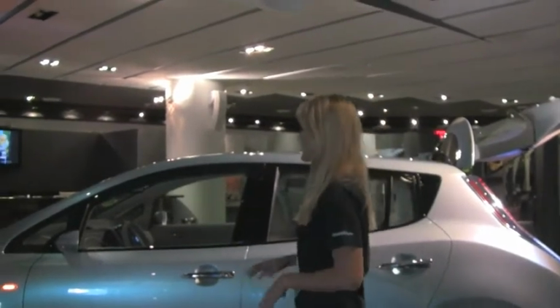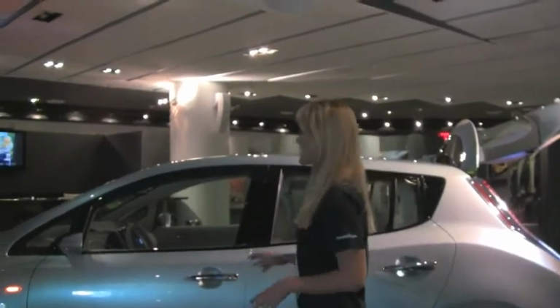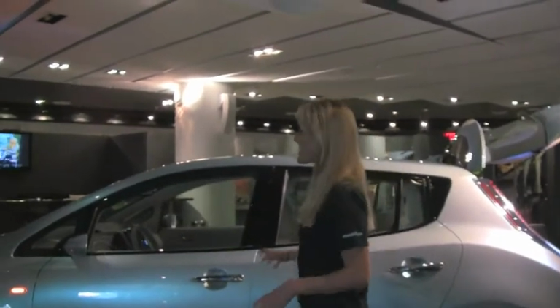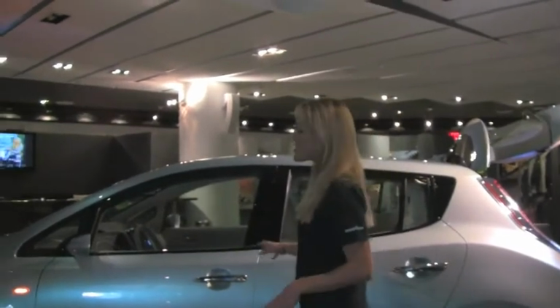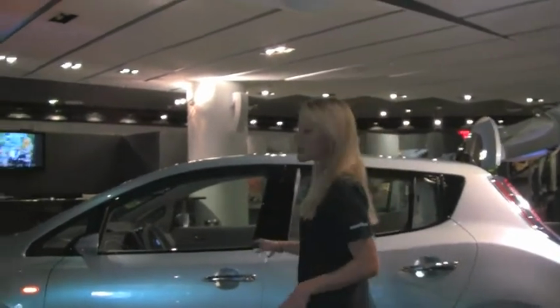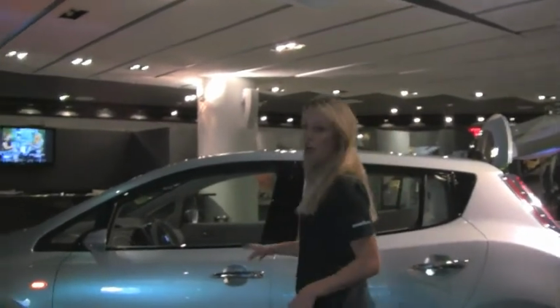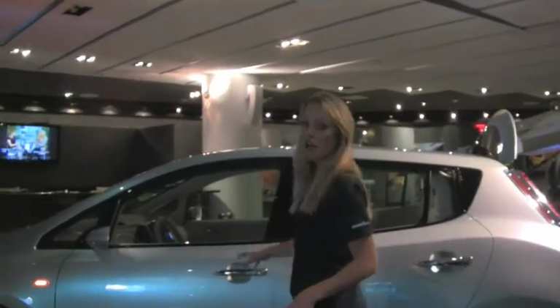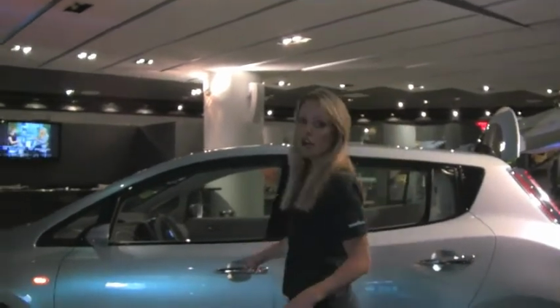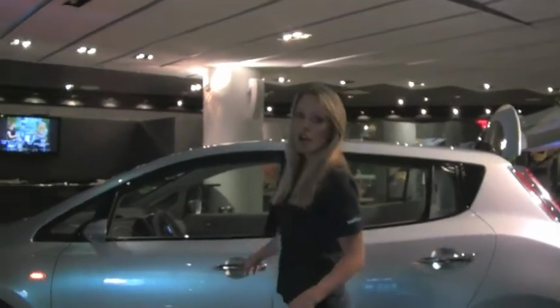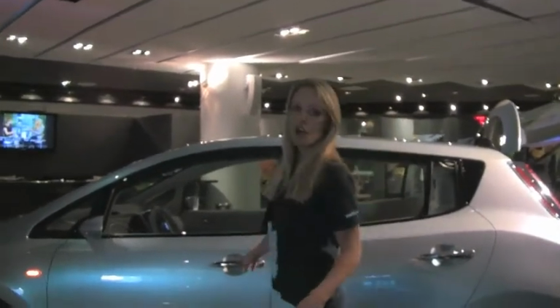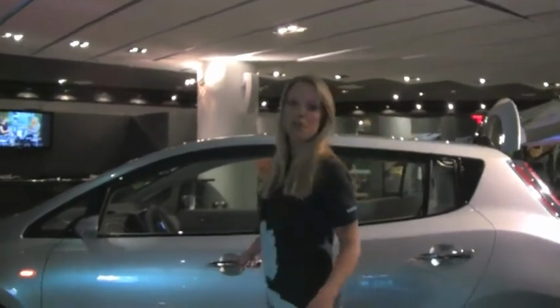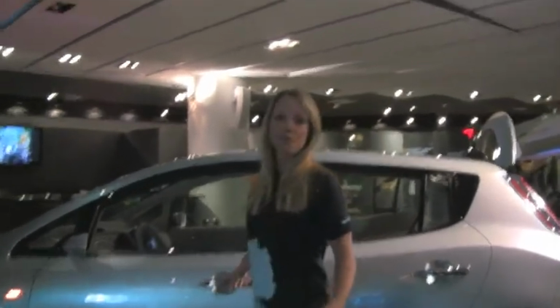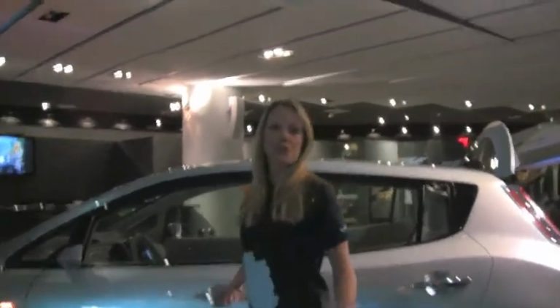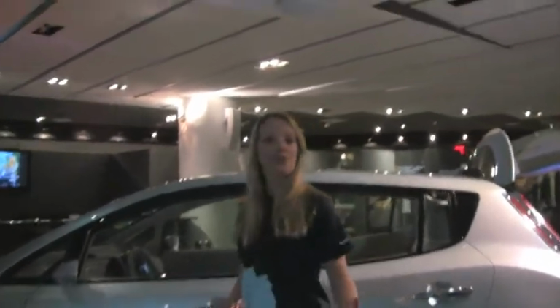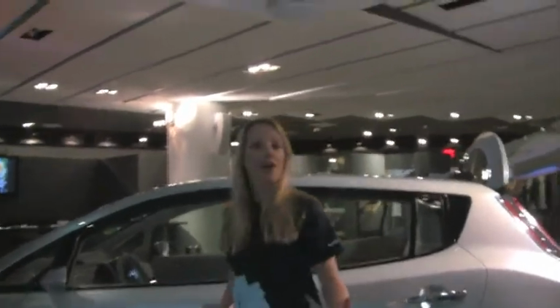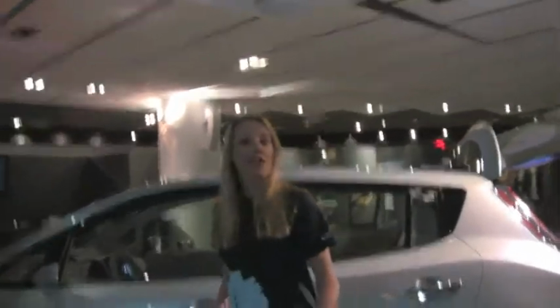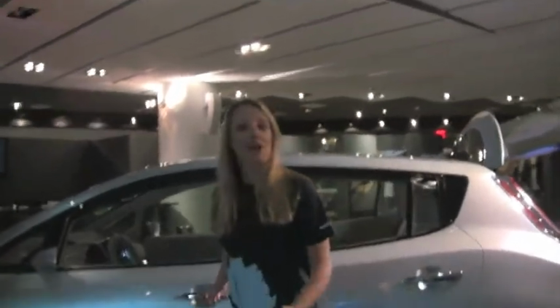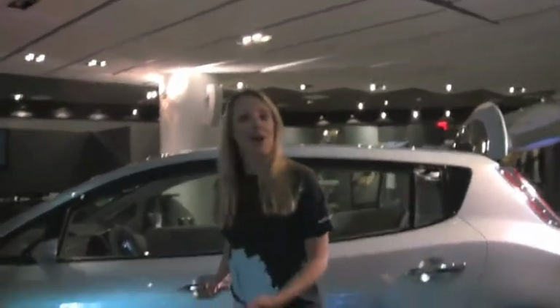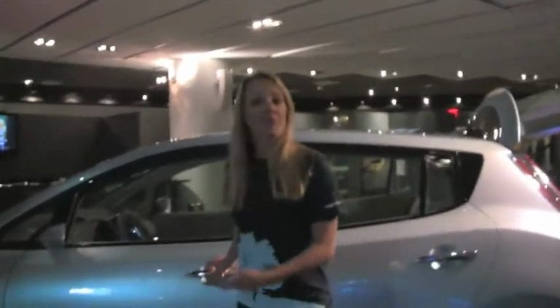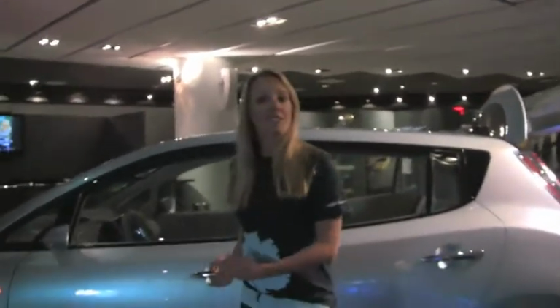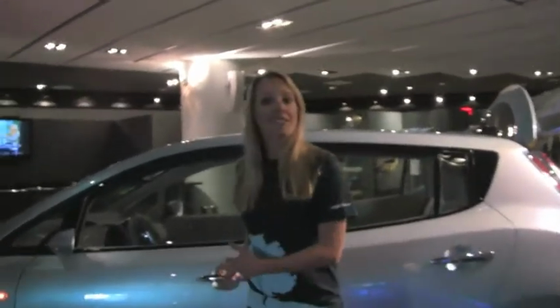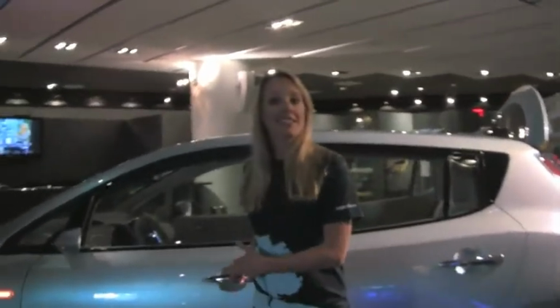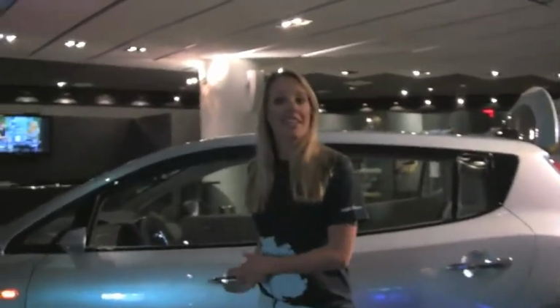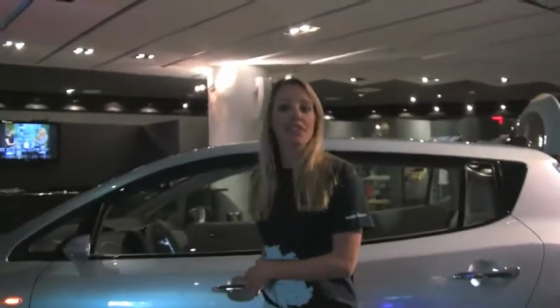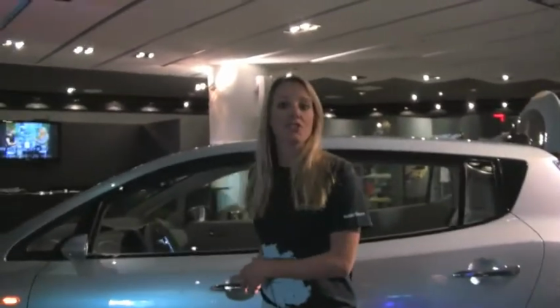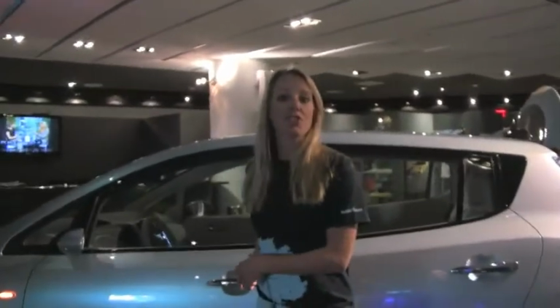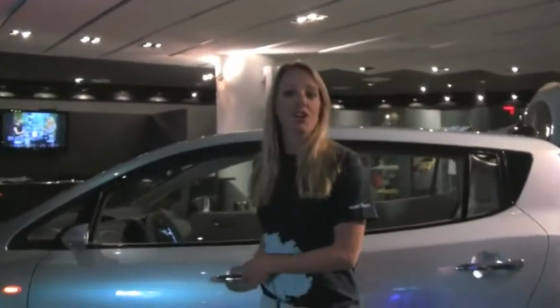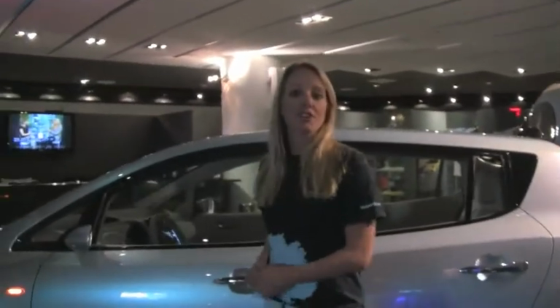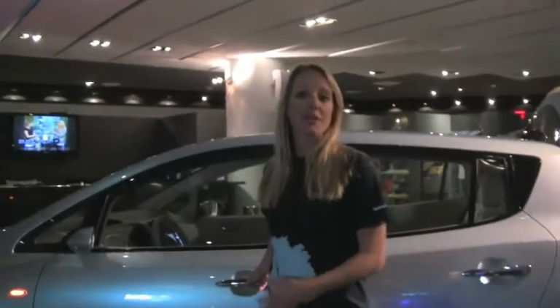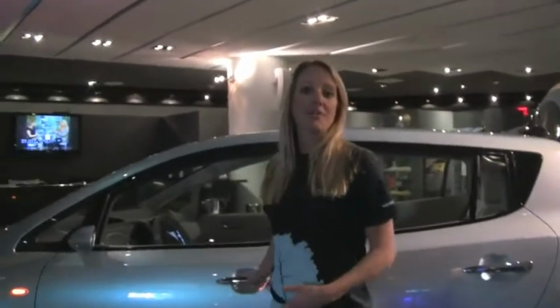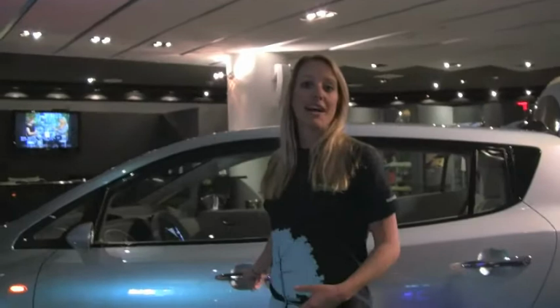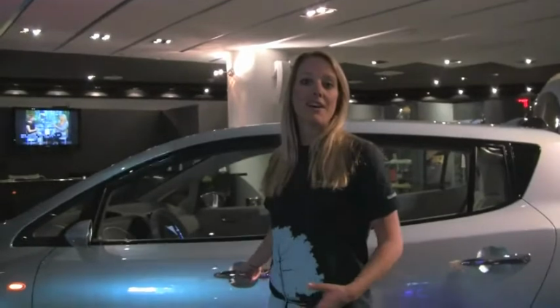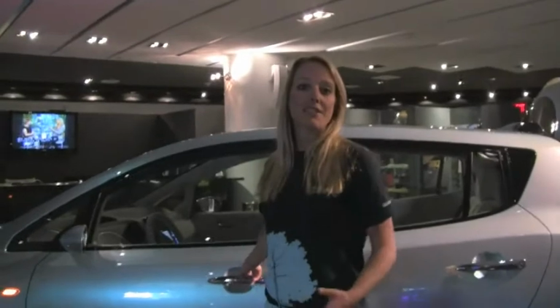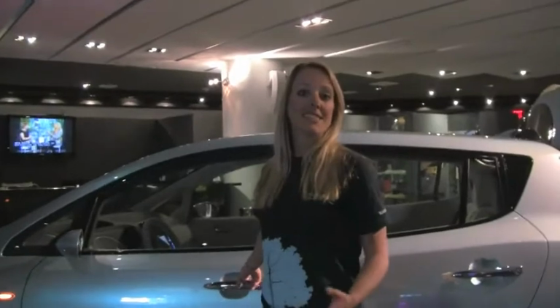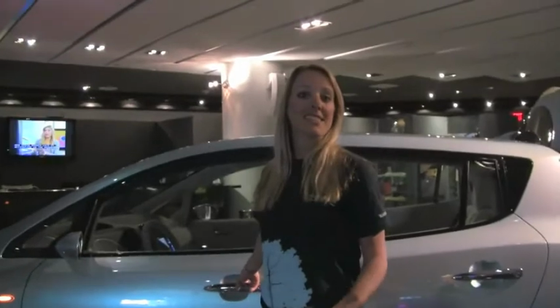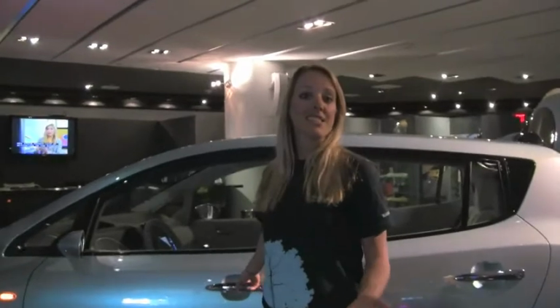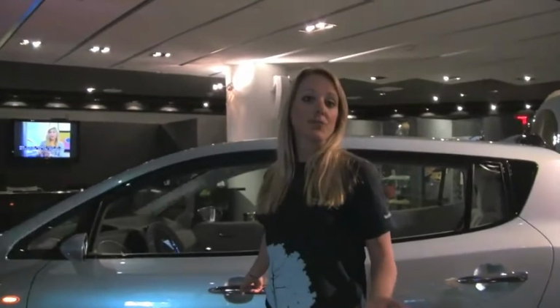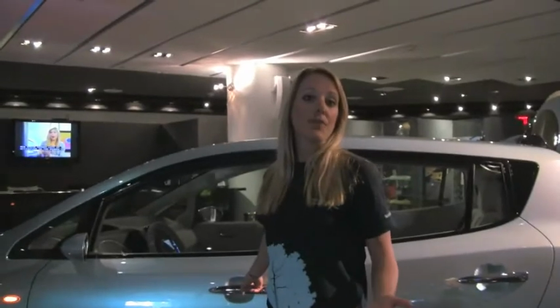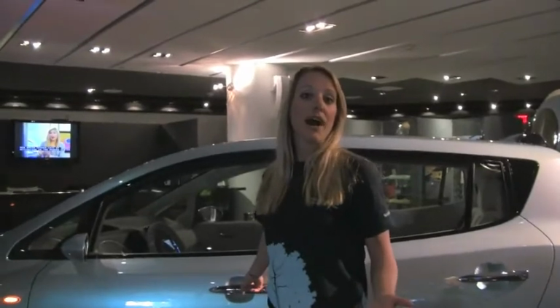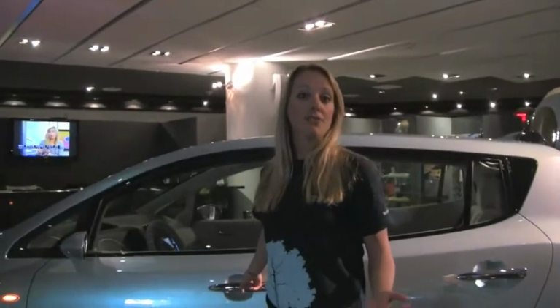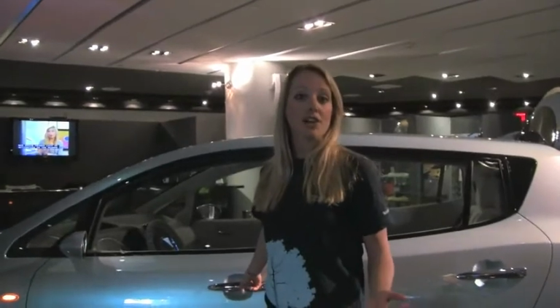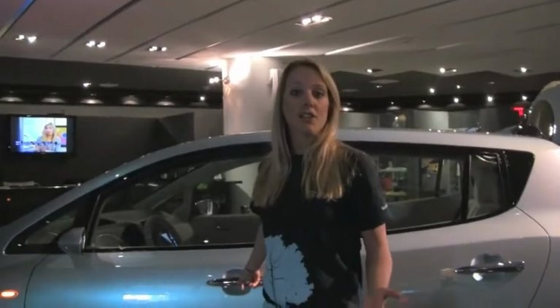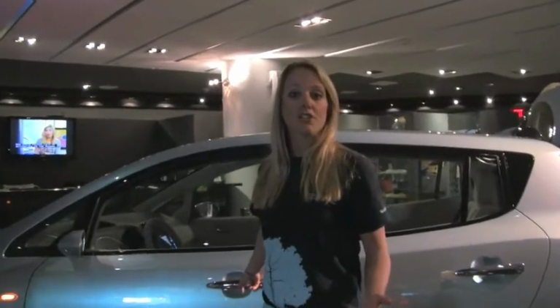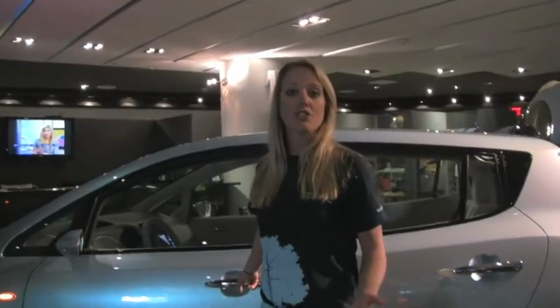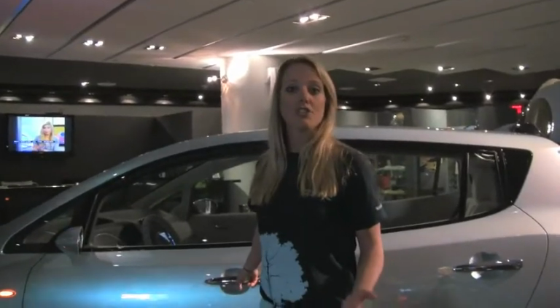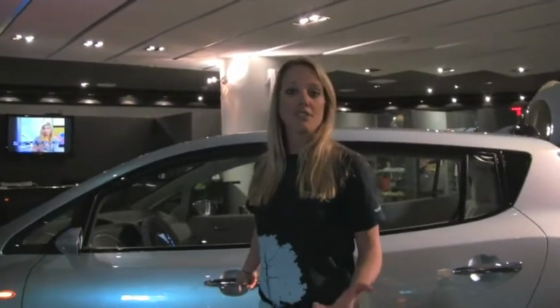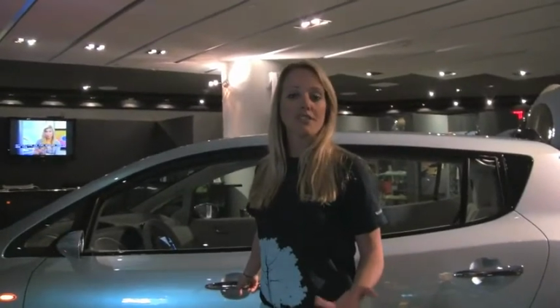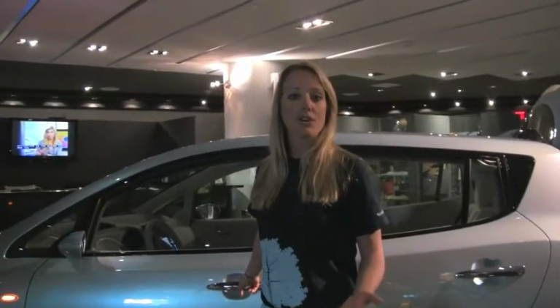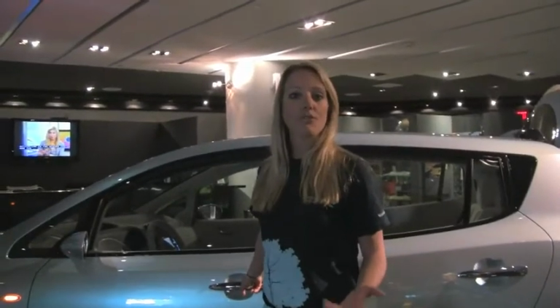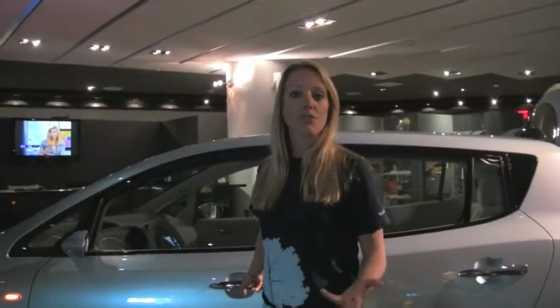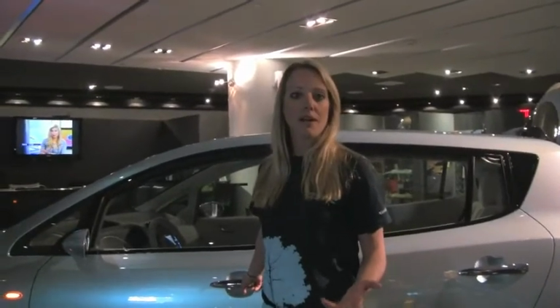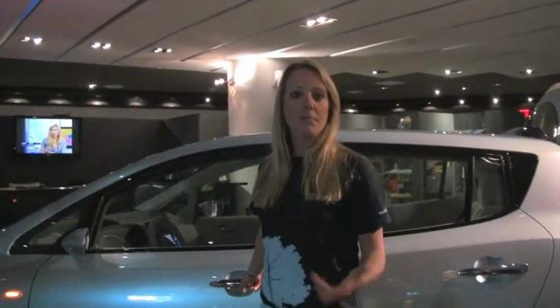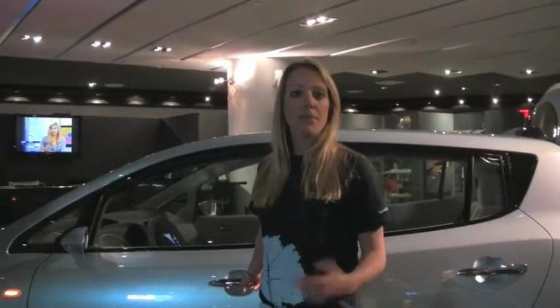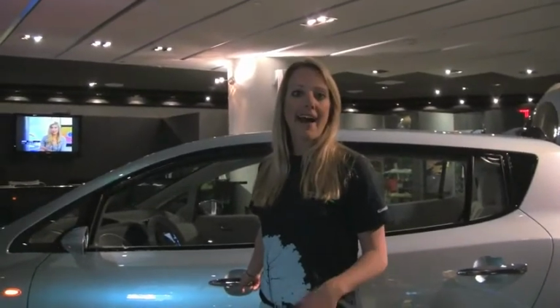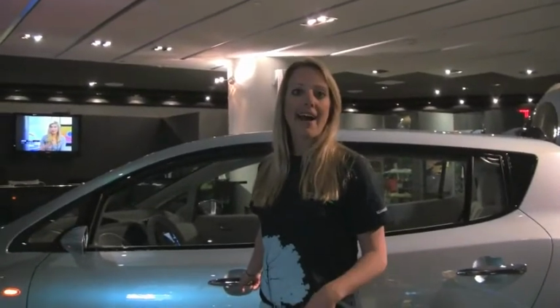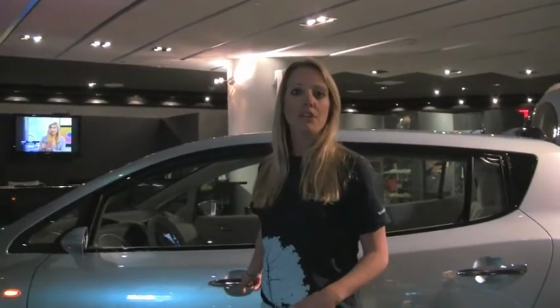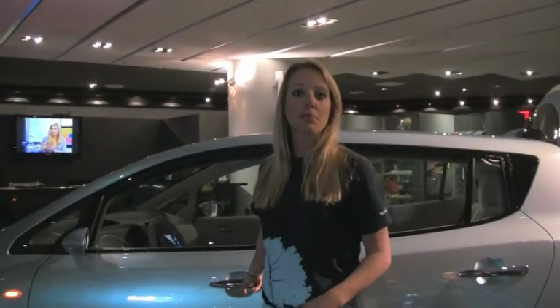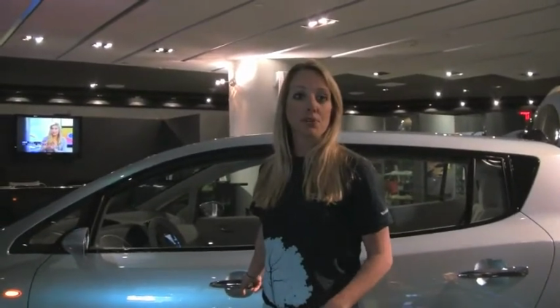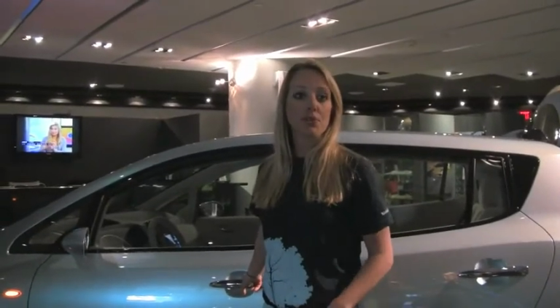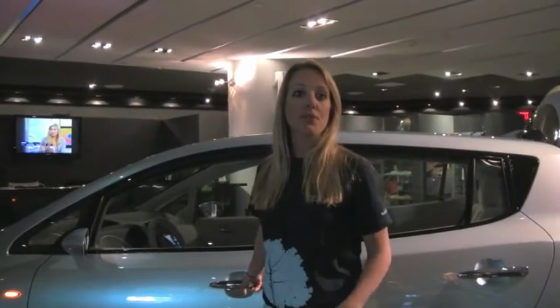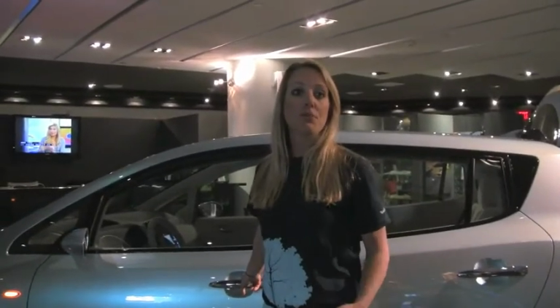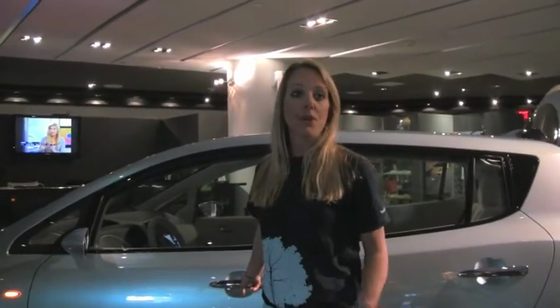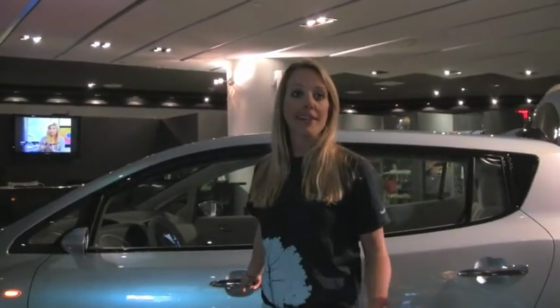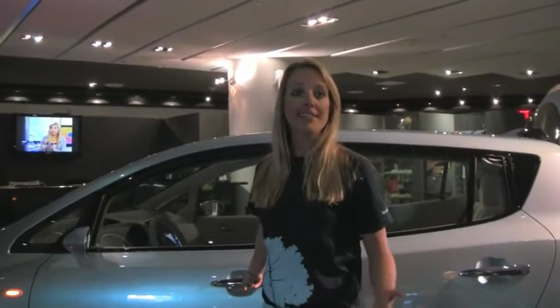This is our blue color, obviously, and the car is coming out in at least five colors: silver, red, black, blue, and white.